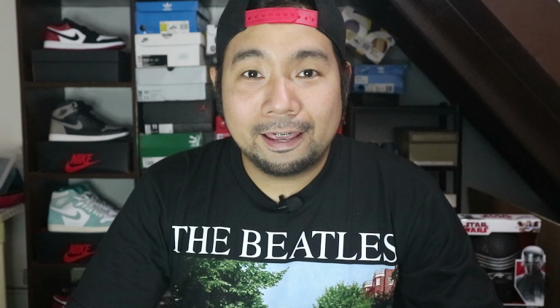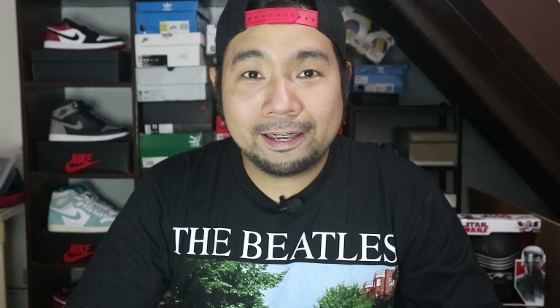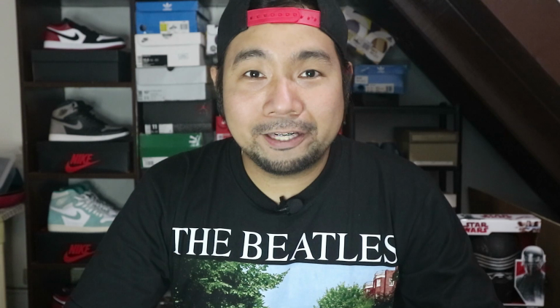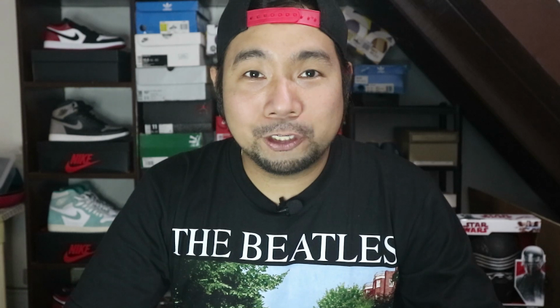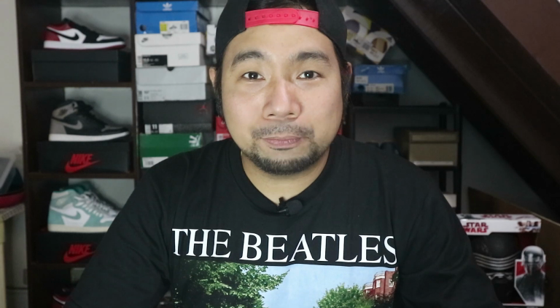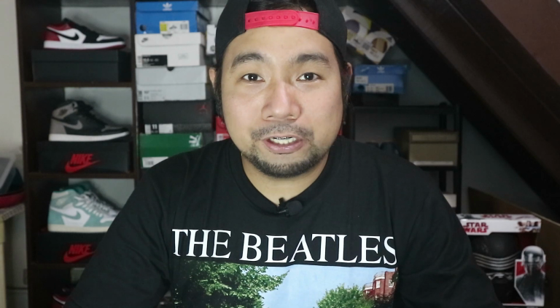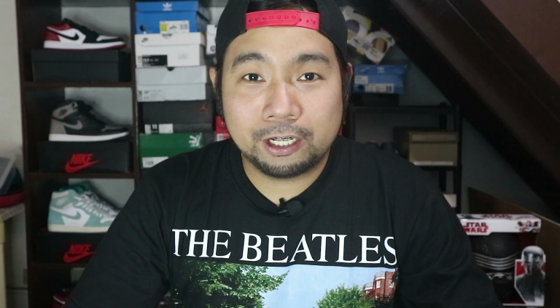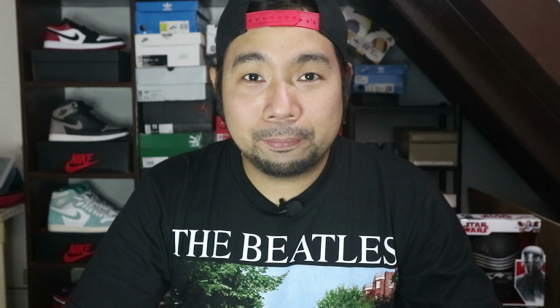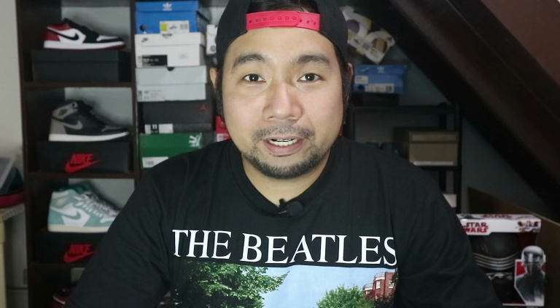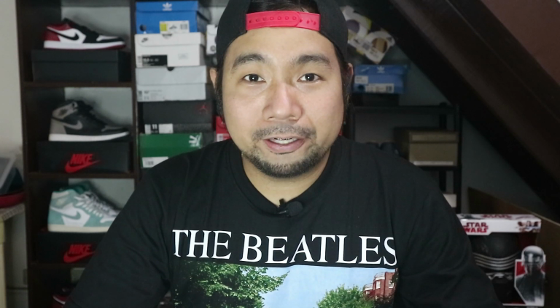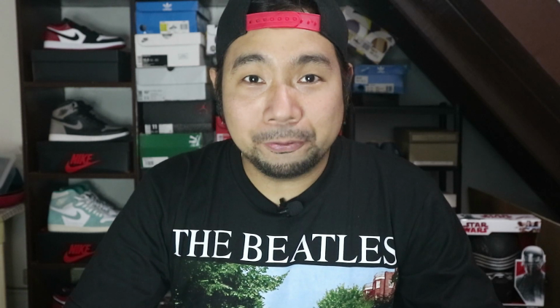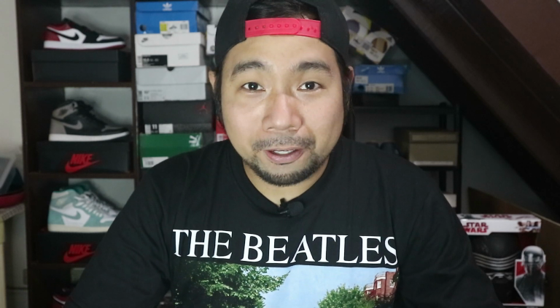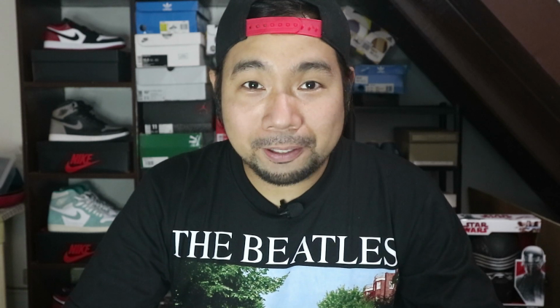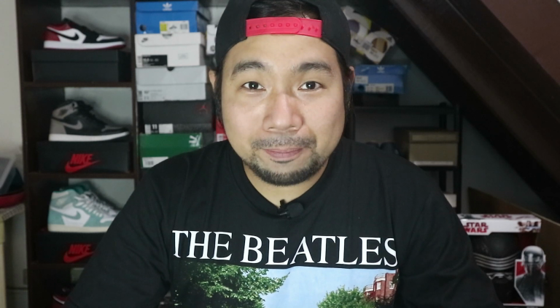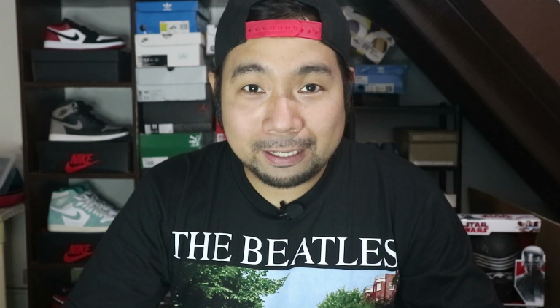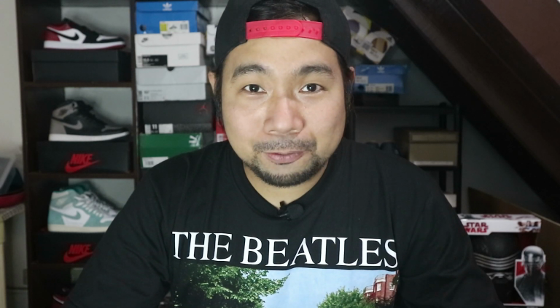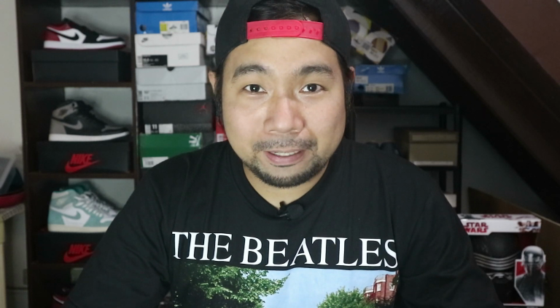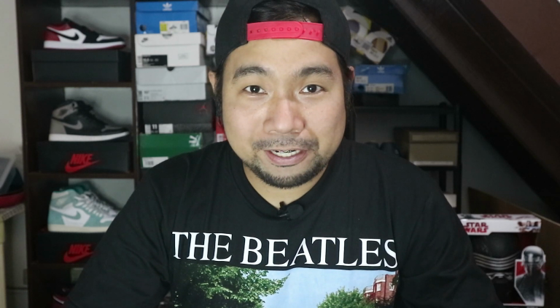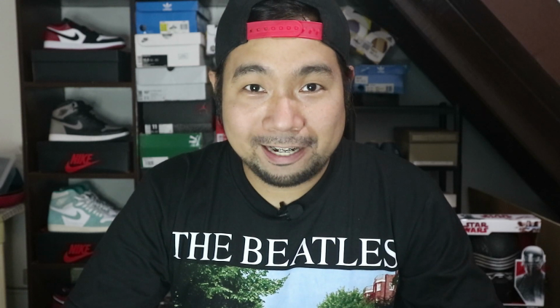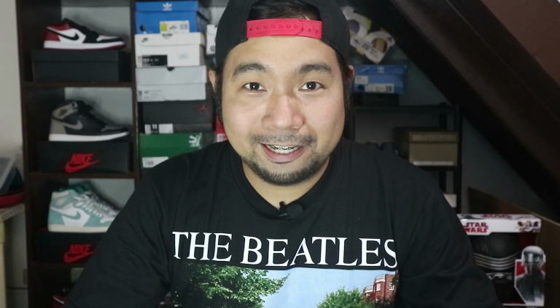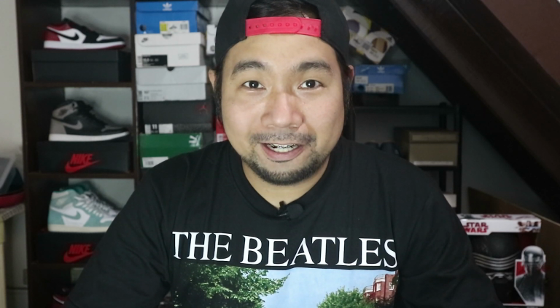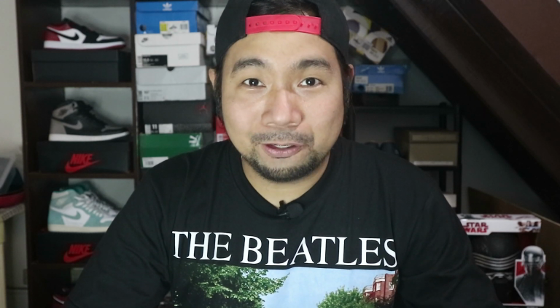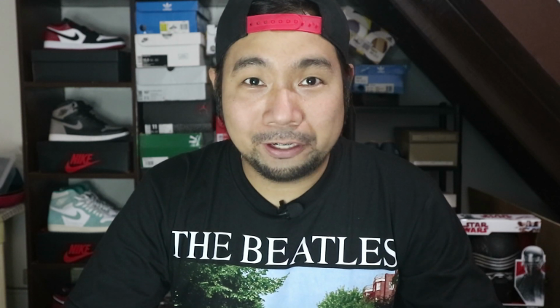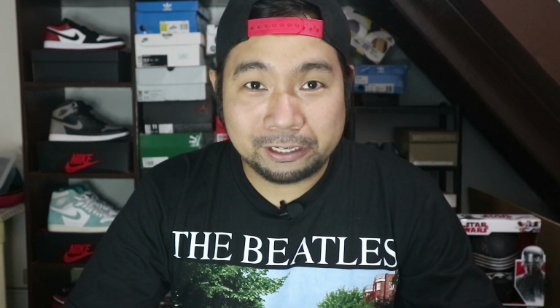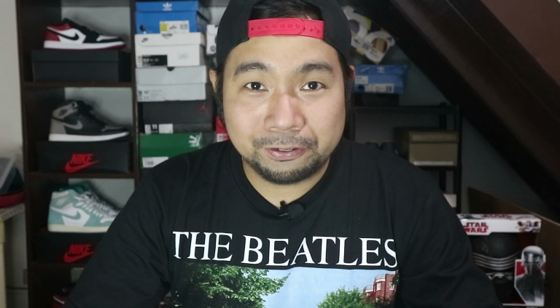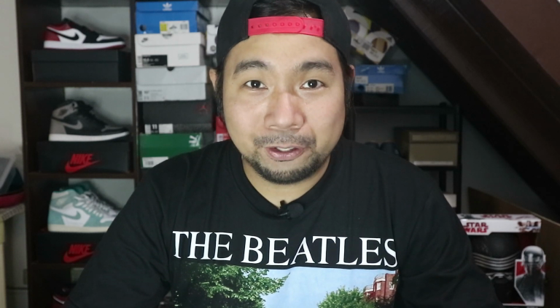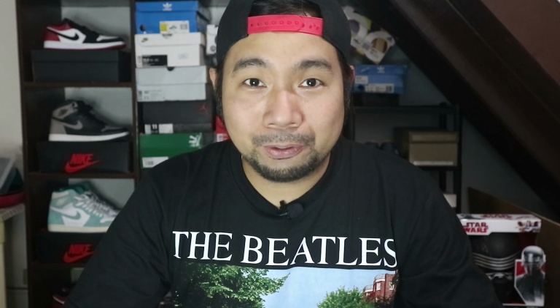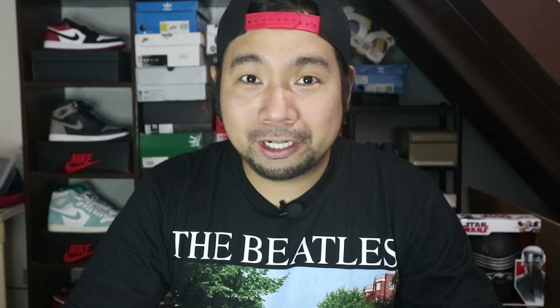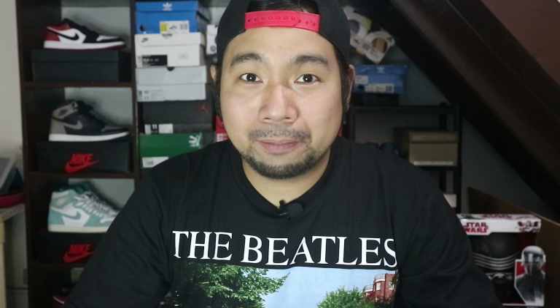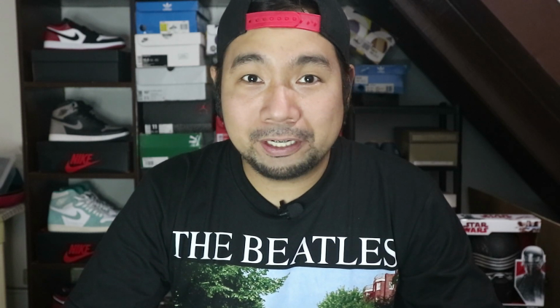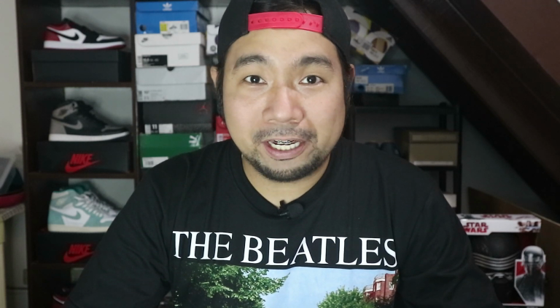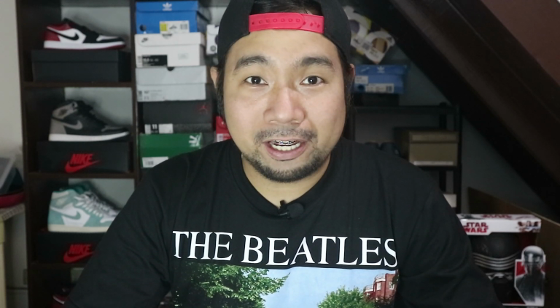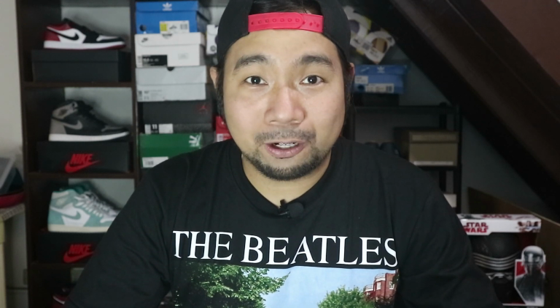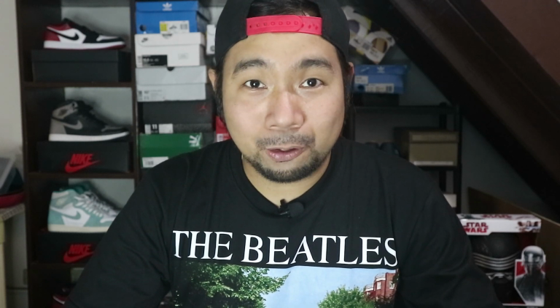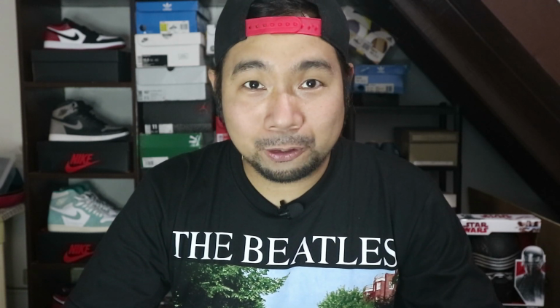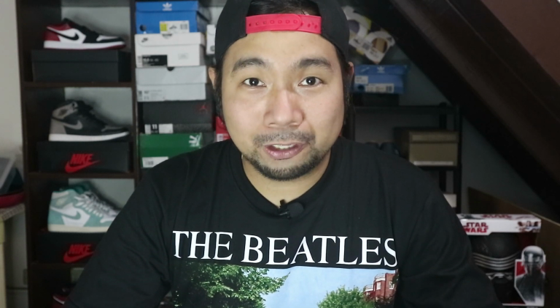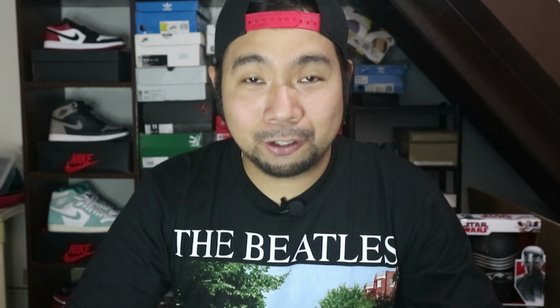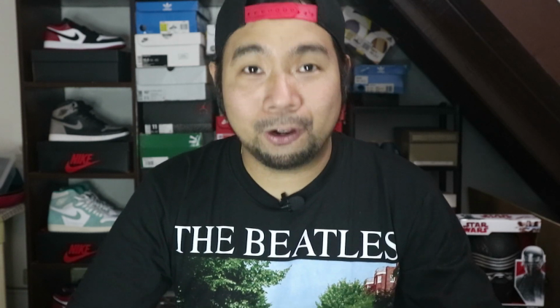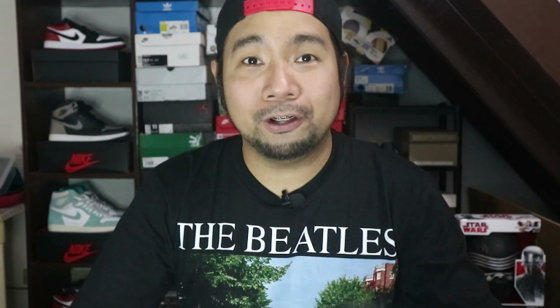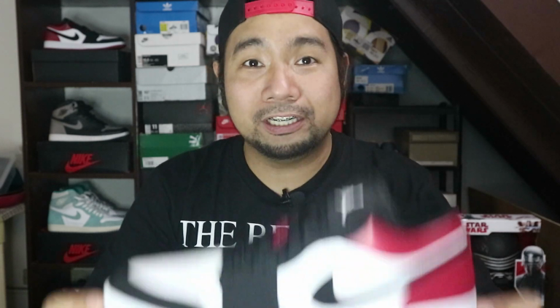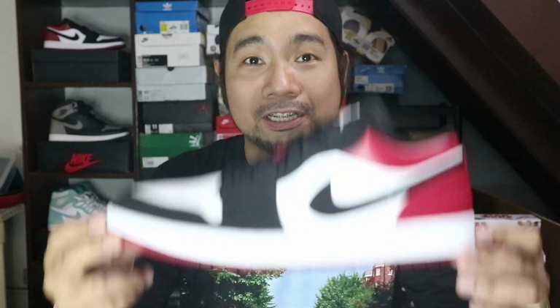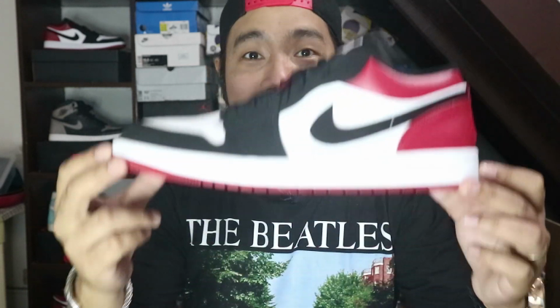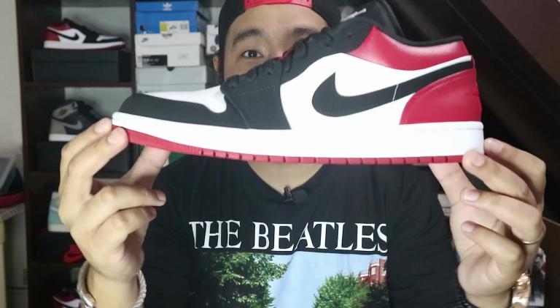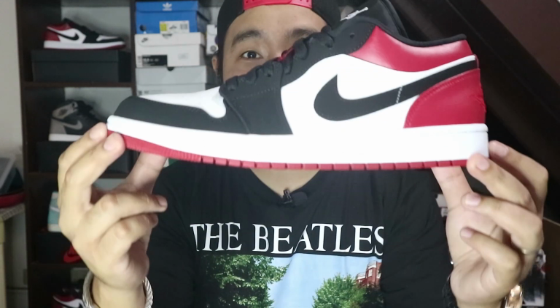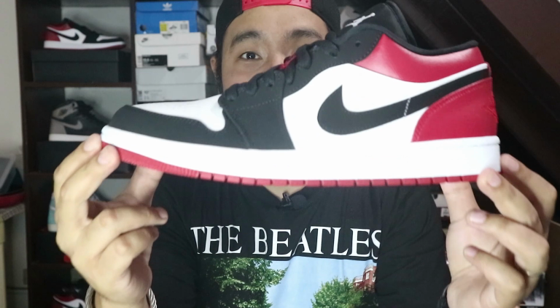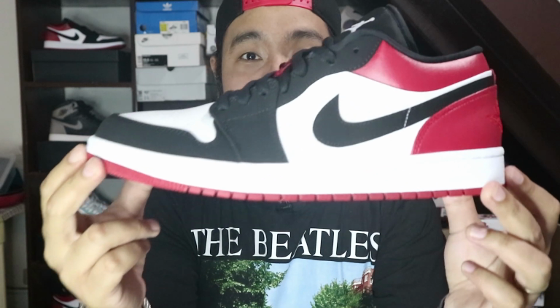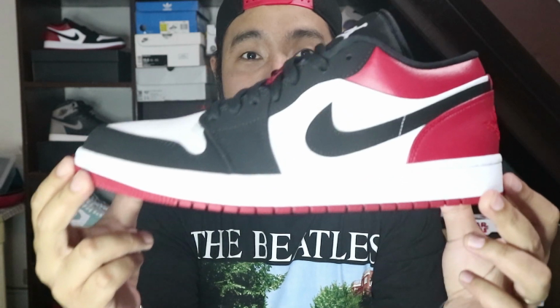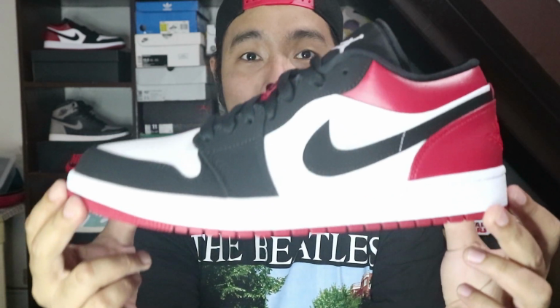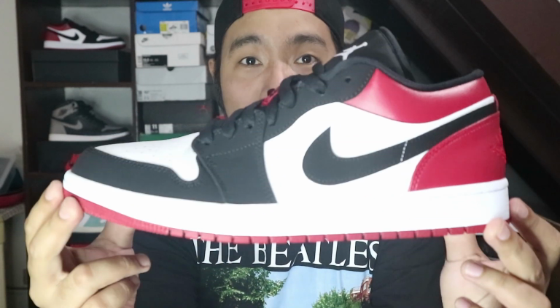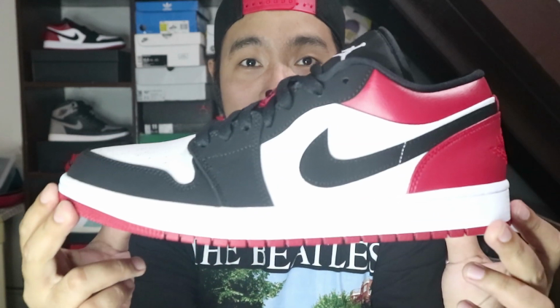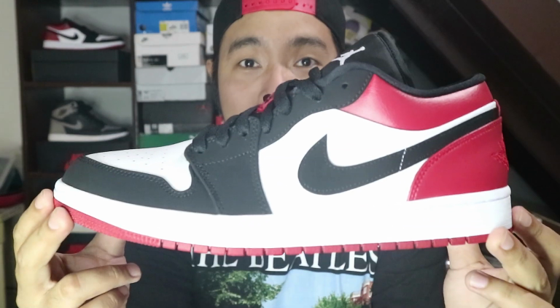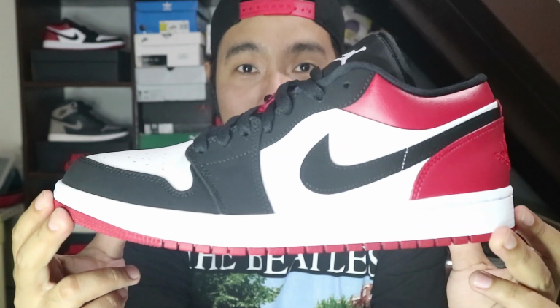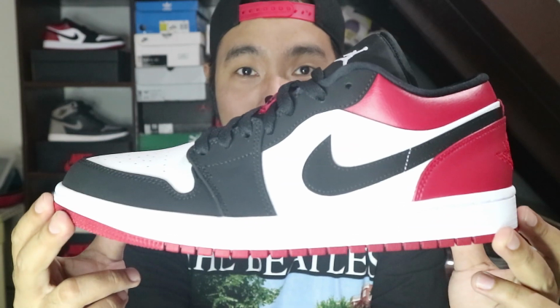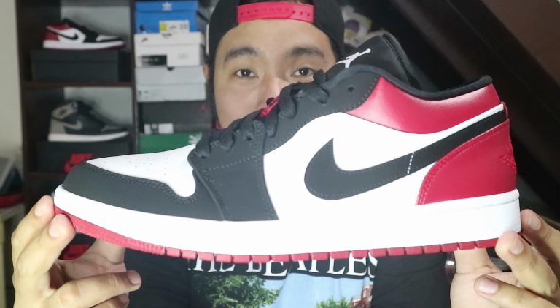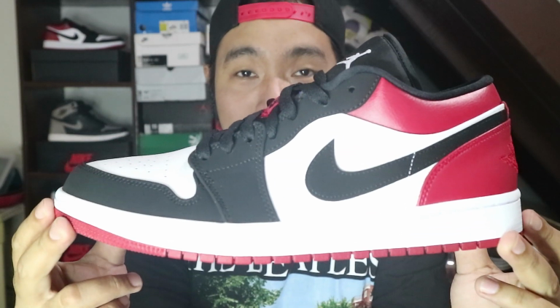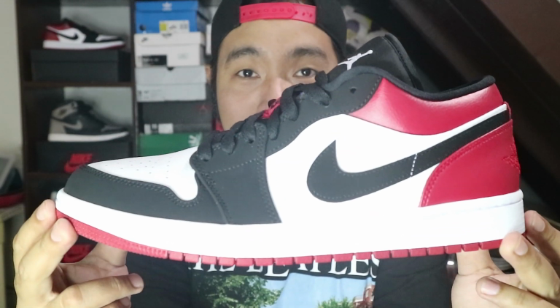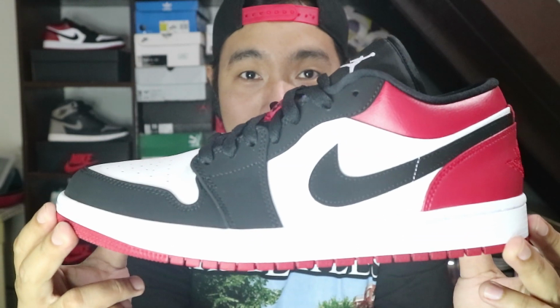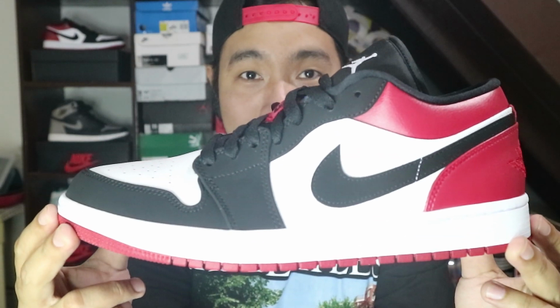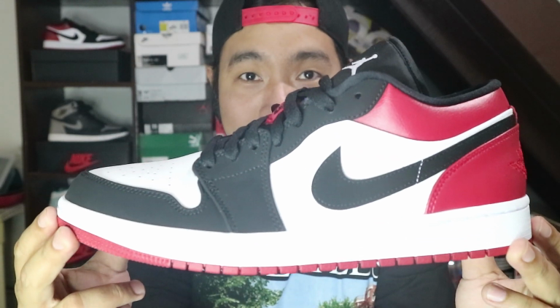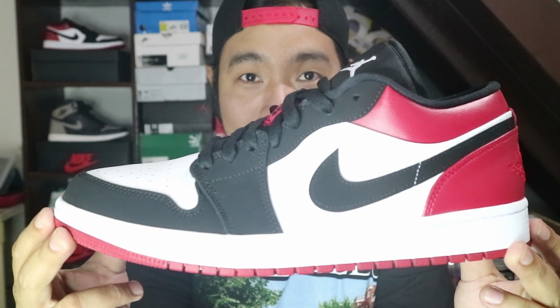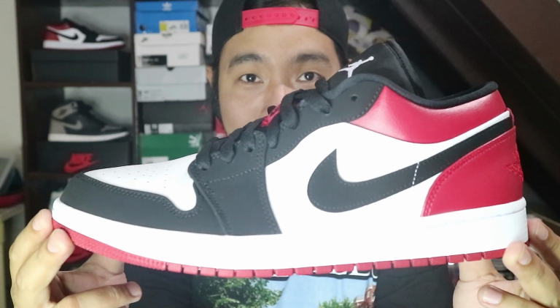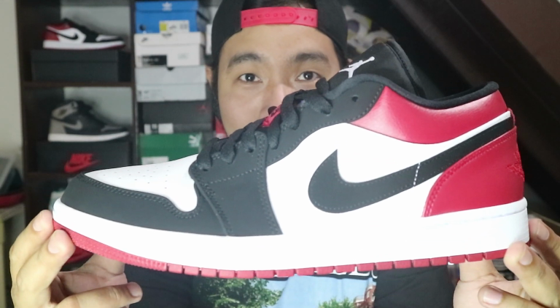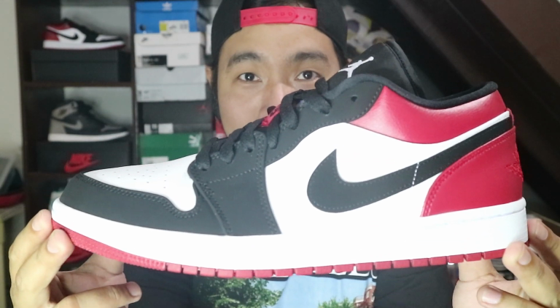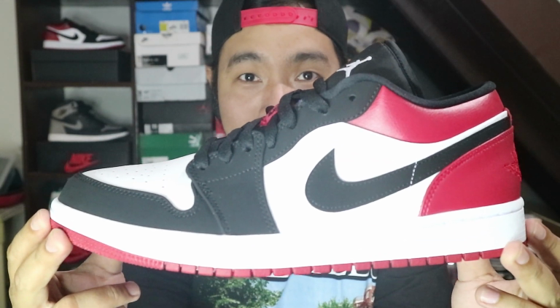Hey guys, it's me Jello Pined and welcome back to my channel. In today's video we're going to be taking a closer look at this Air Jordan 1 Low Black Toe.